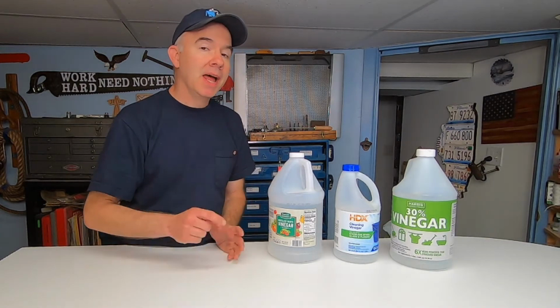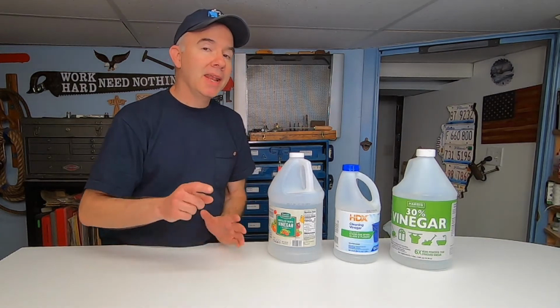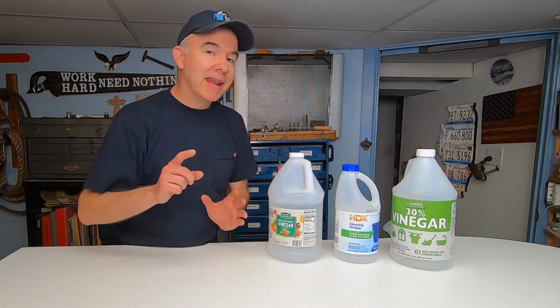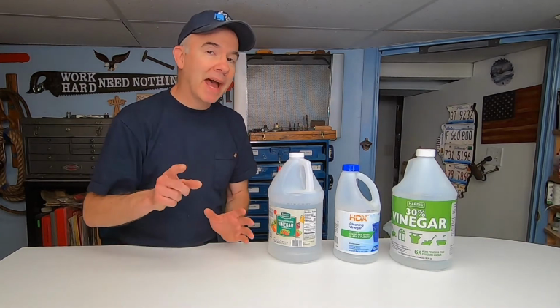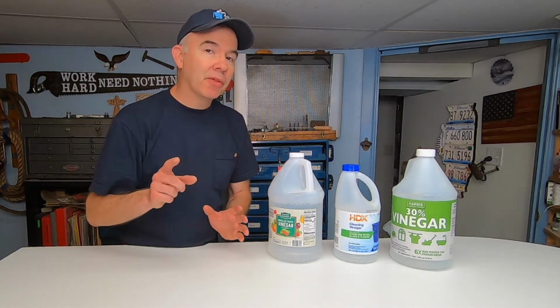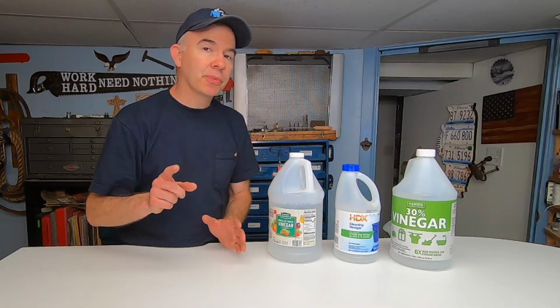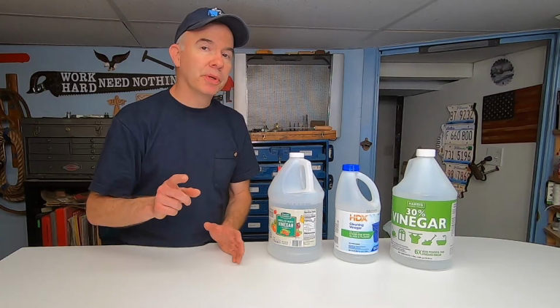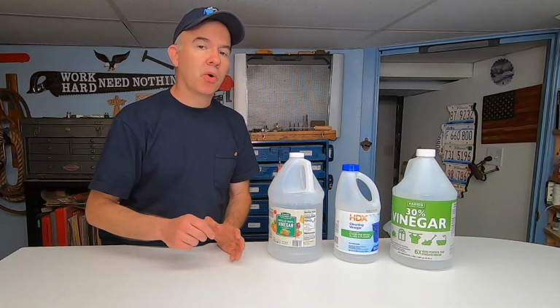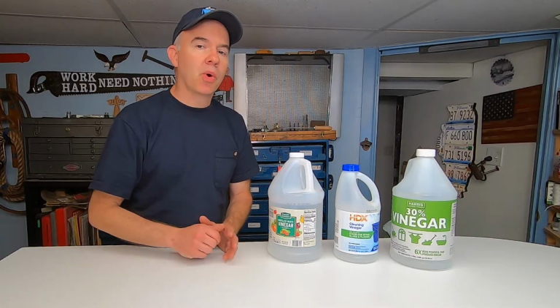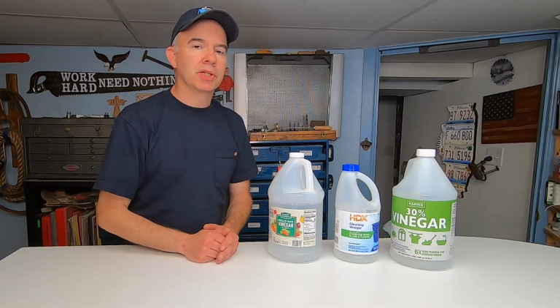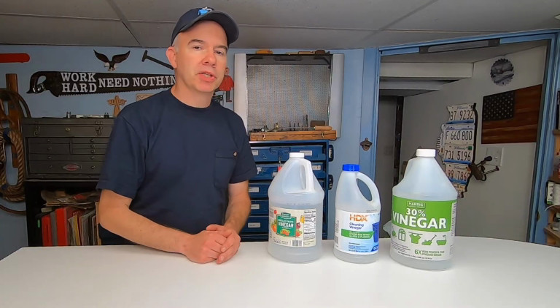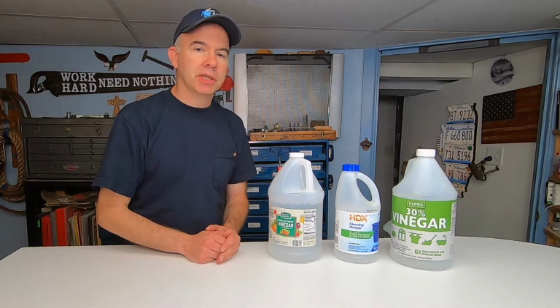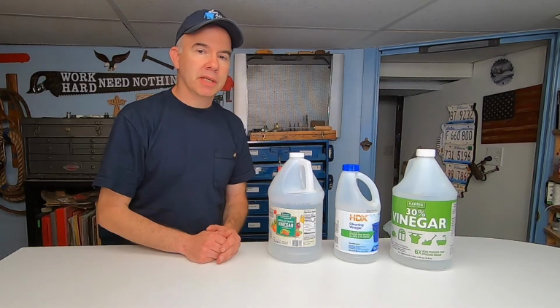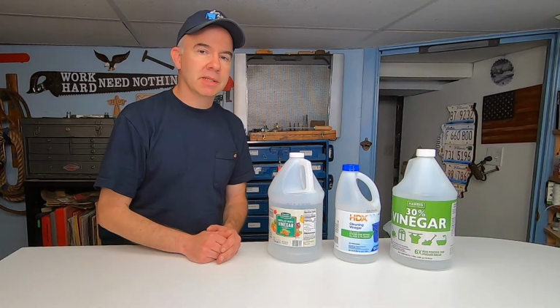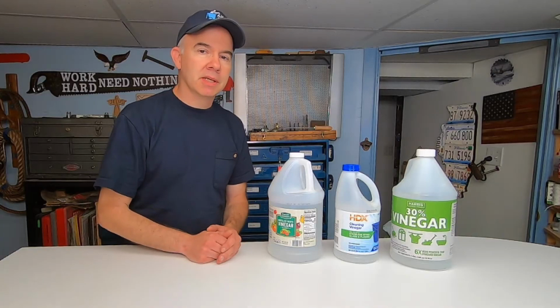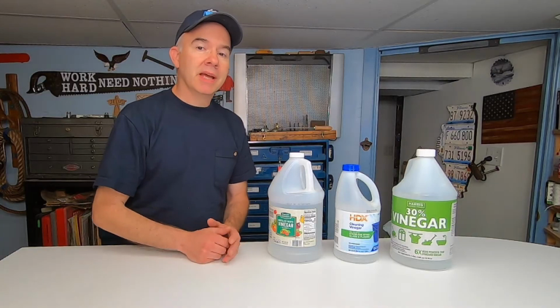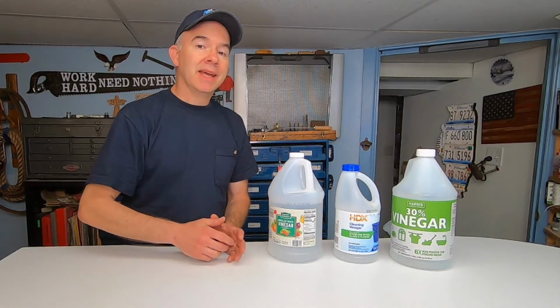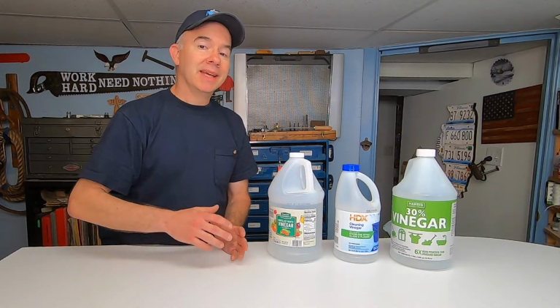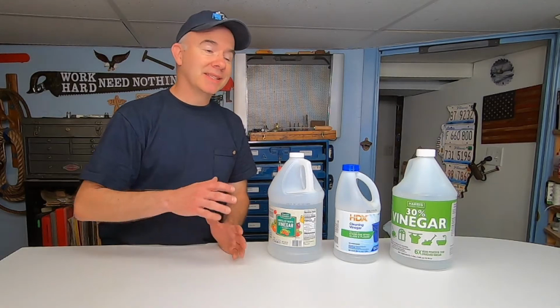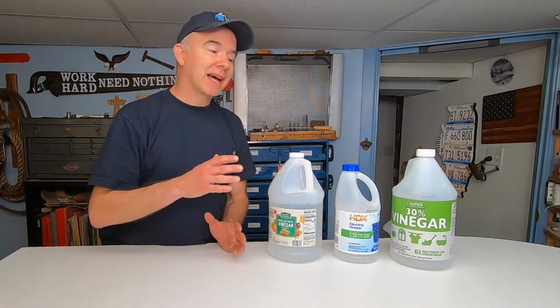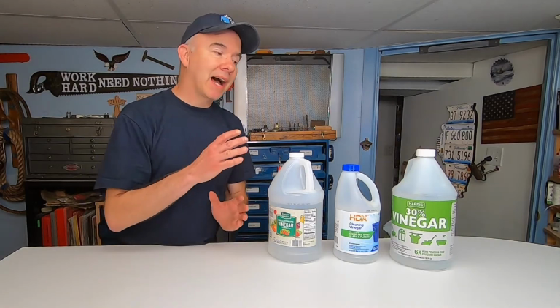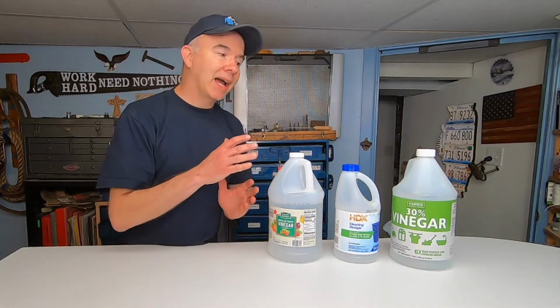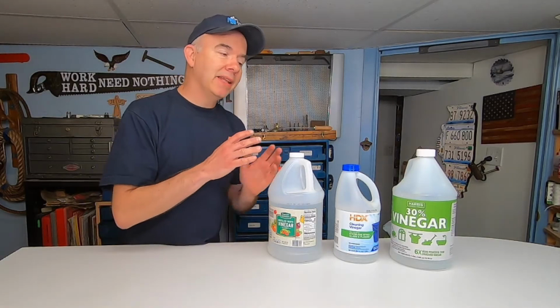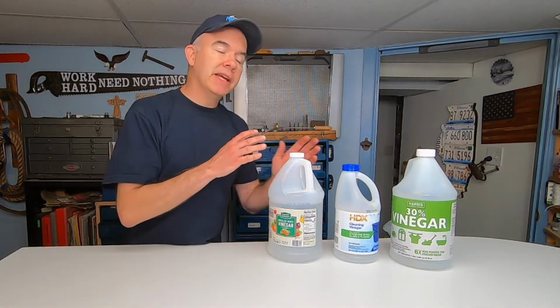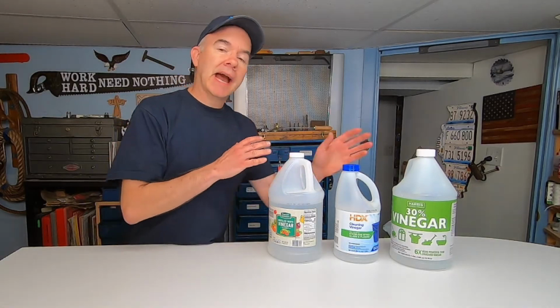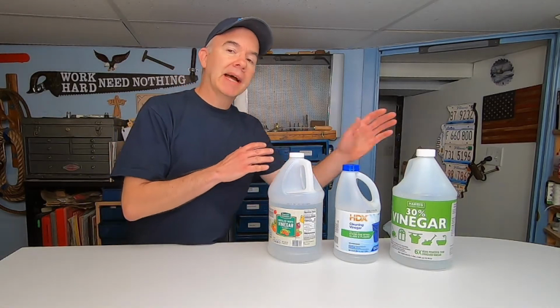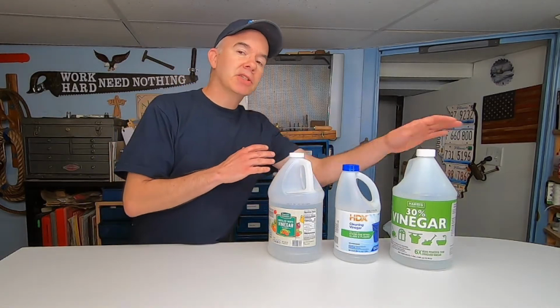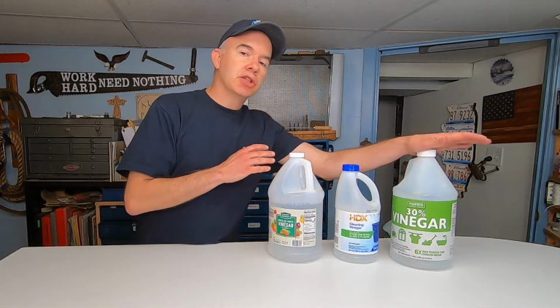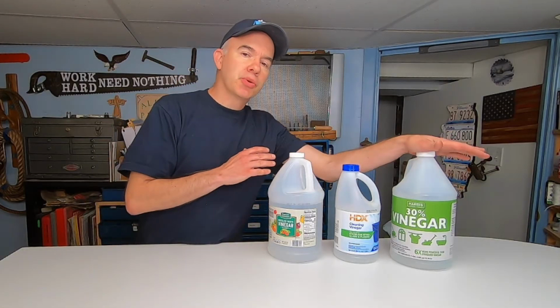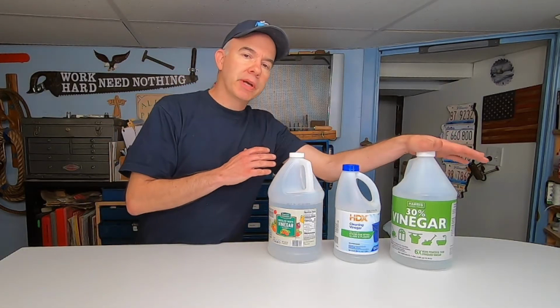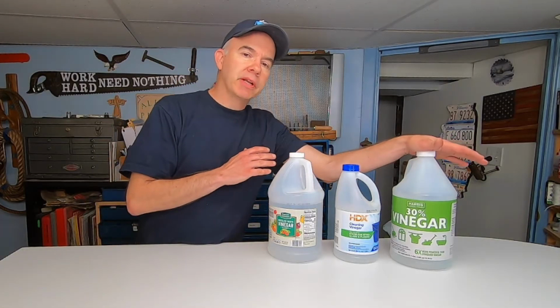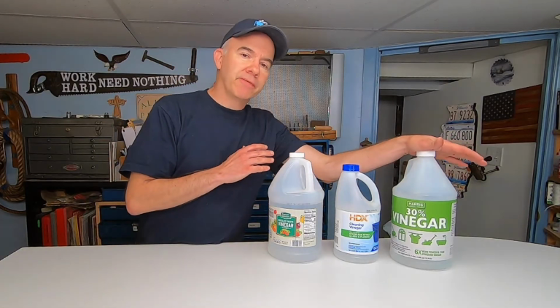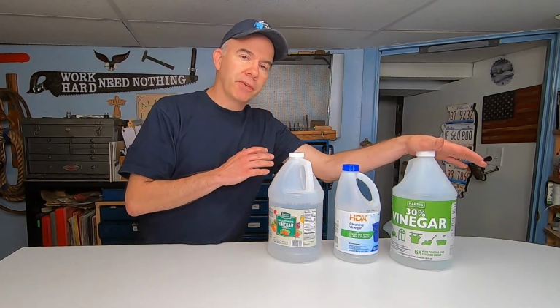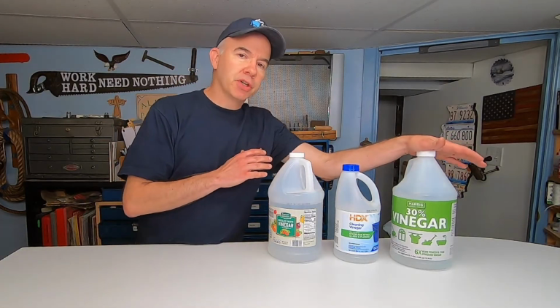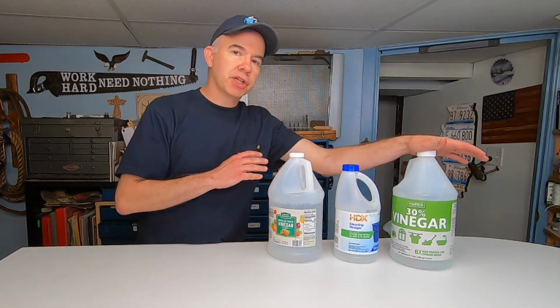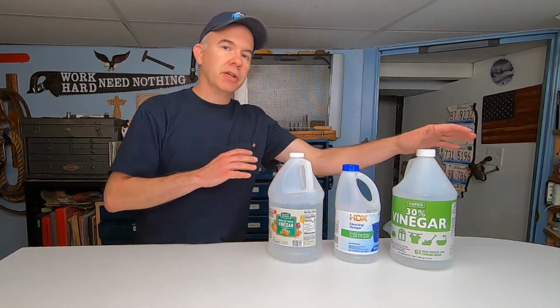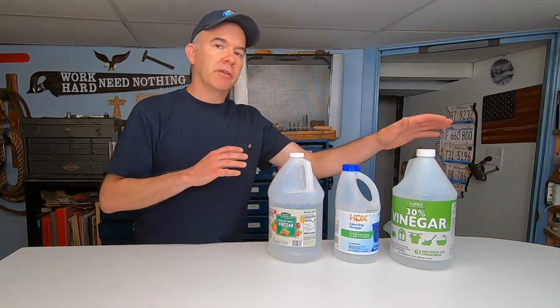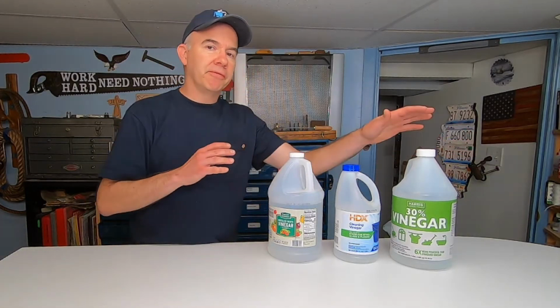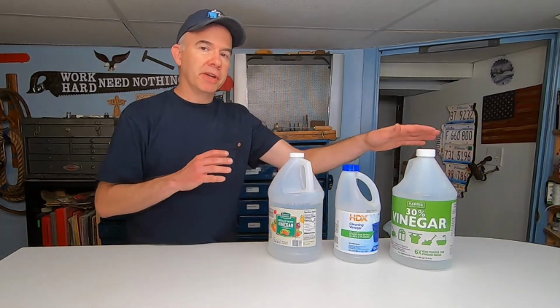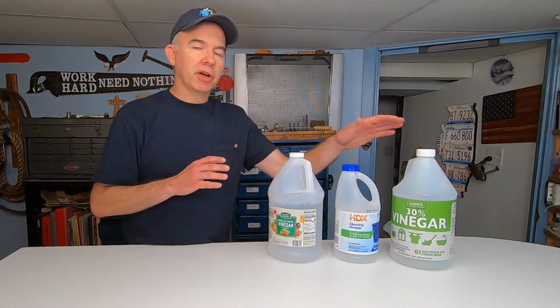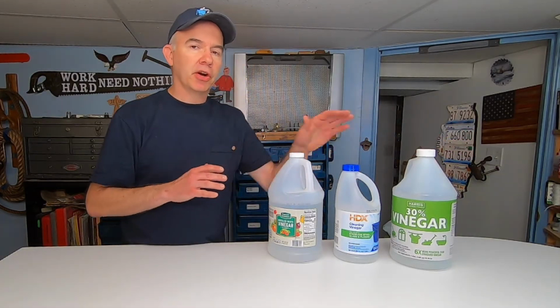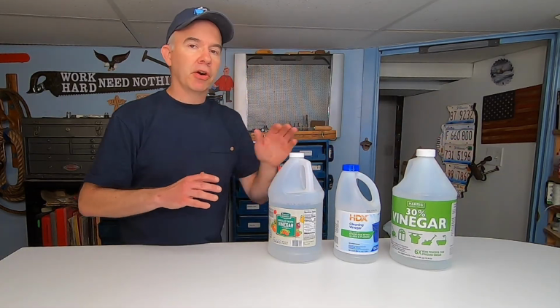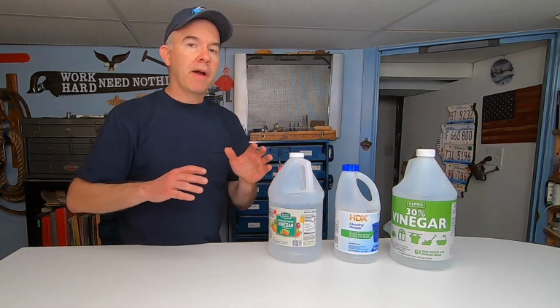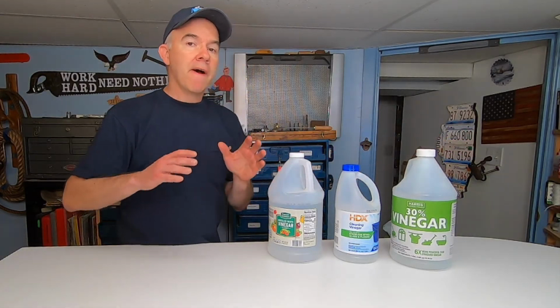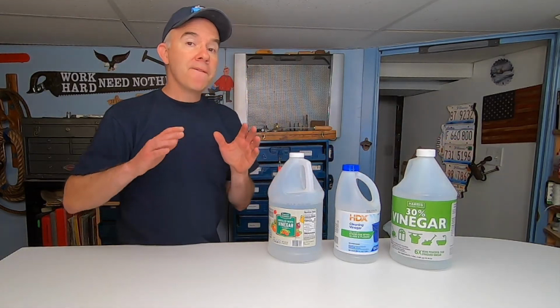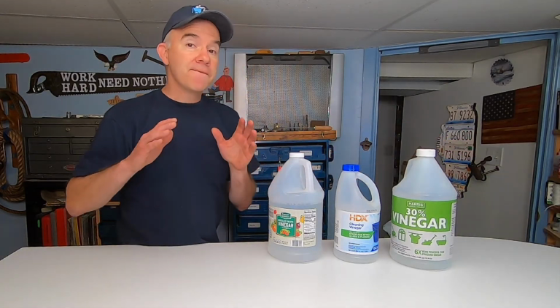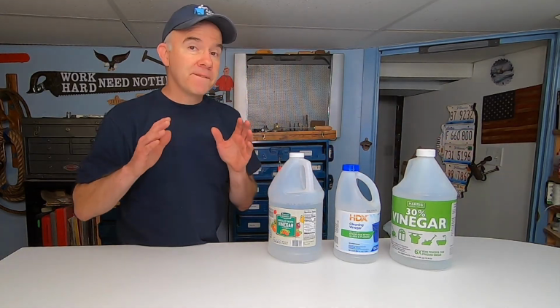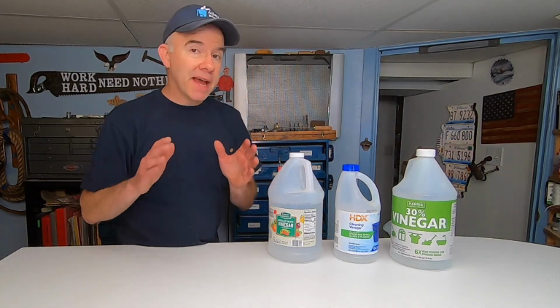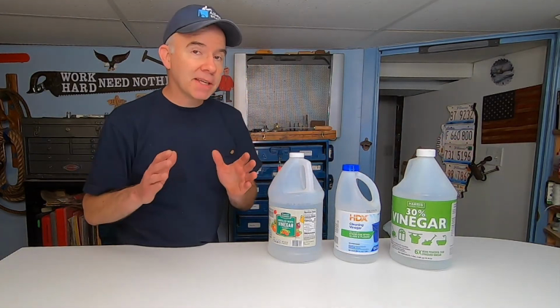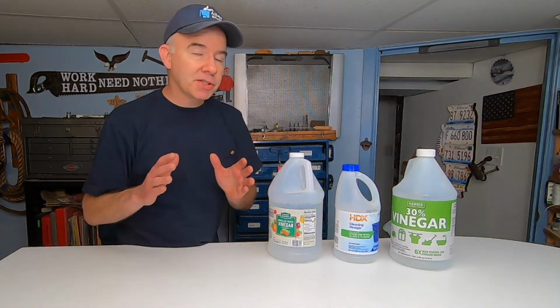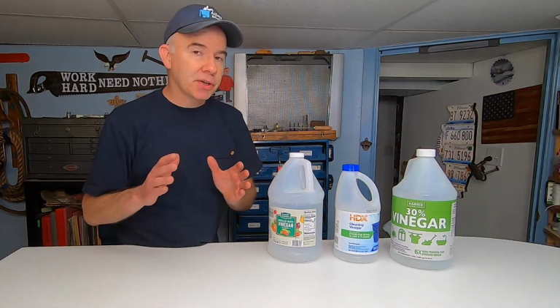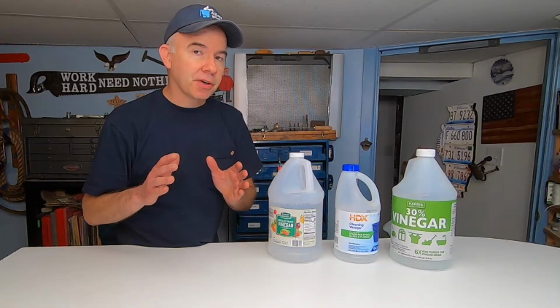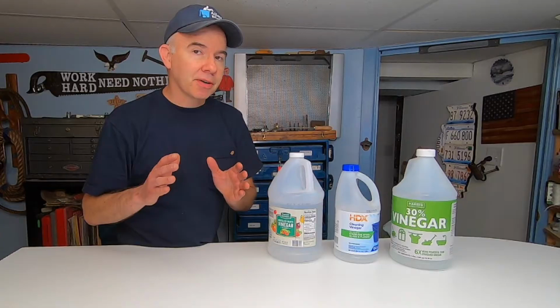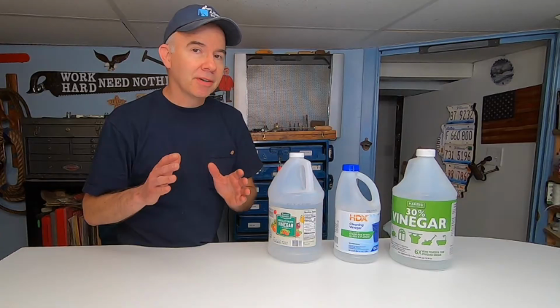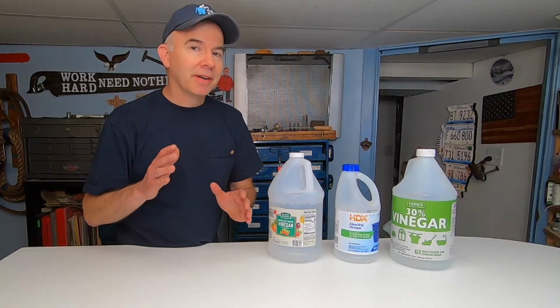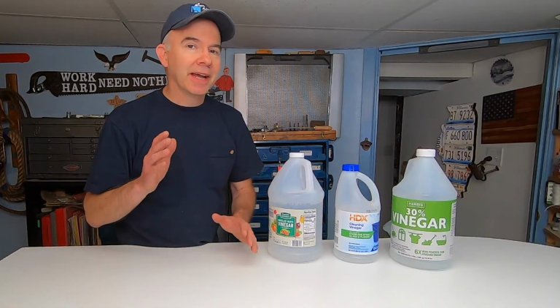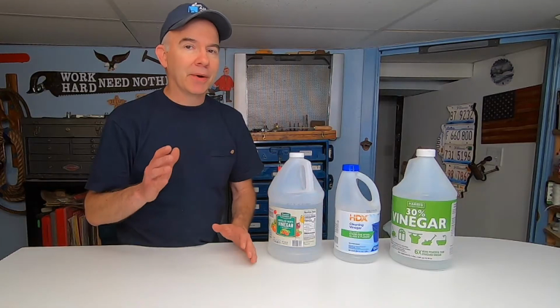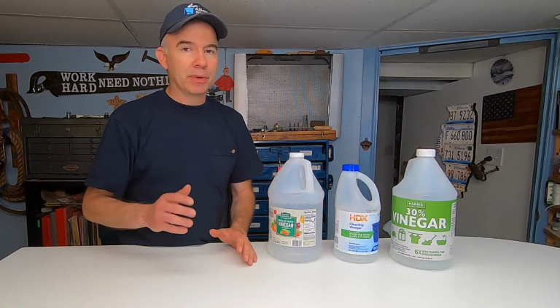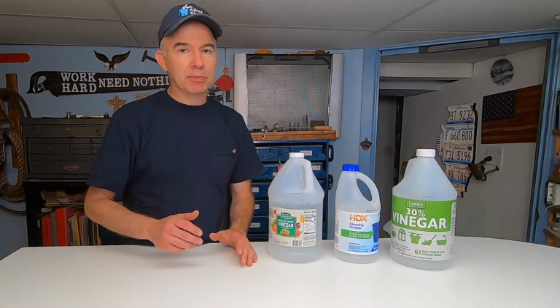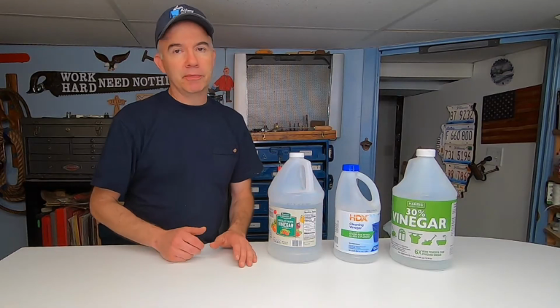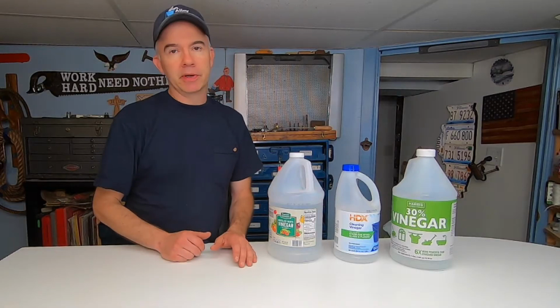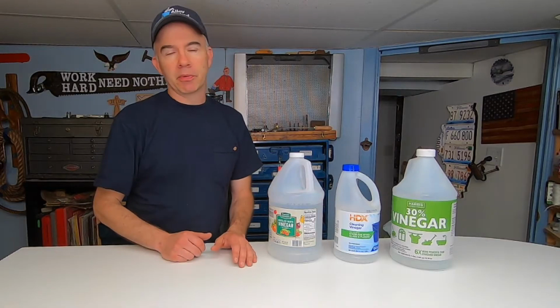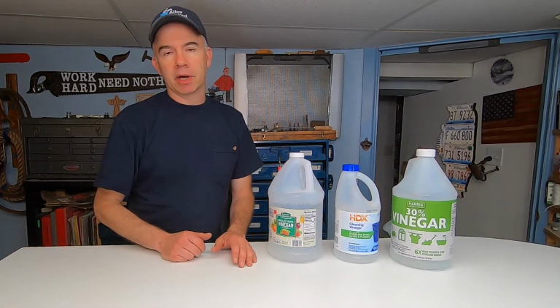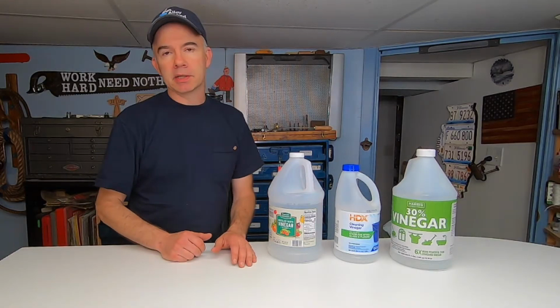By the way, if you use vinegar to remove rust and you don't protect the metal with oil, primer, or paint, the rust will come back quickly — like it did here in a couple of hours. It's pretty clear that all three are effective in removing rust and not one is better than the other. So the real question is: is the highly concentrated vinegar faster at removing rust?